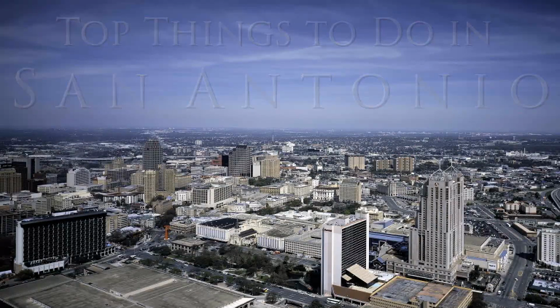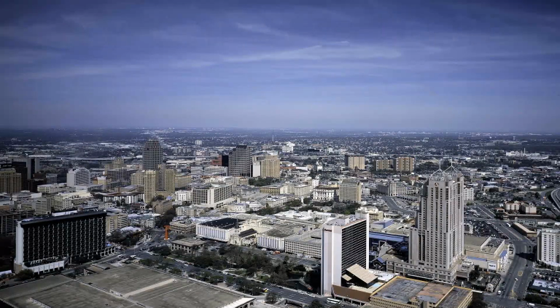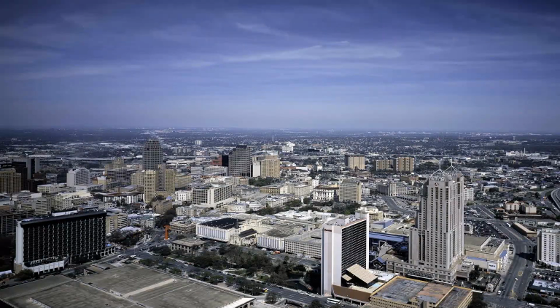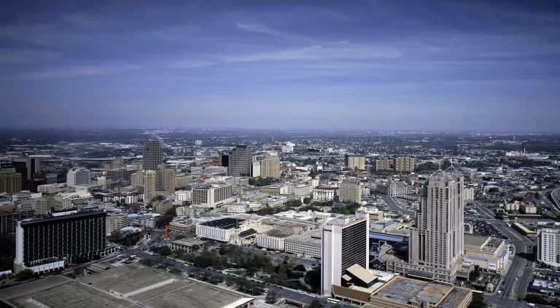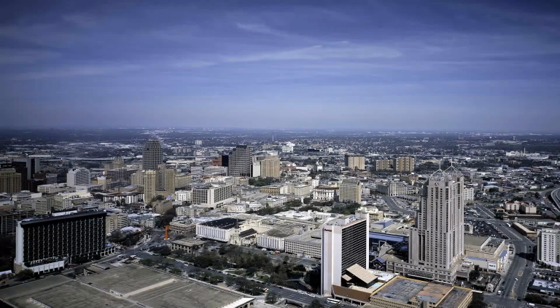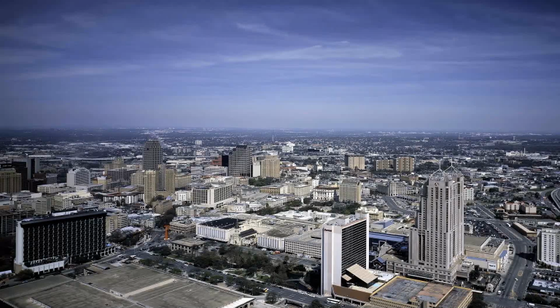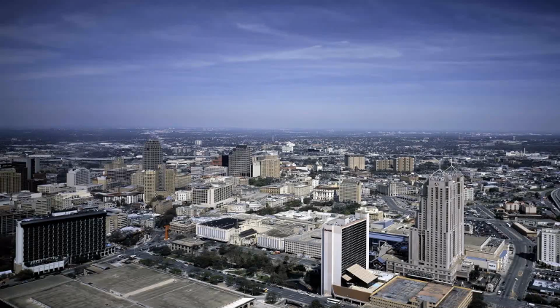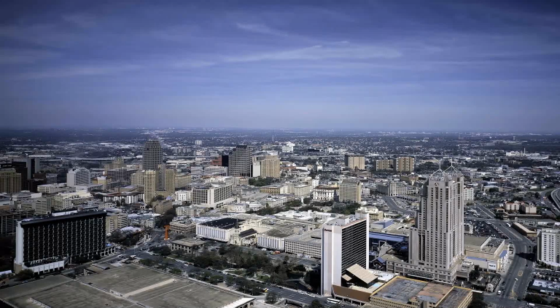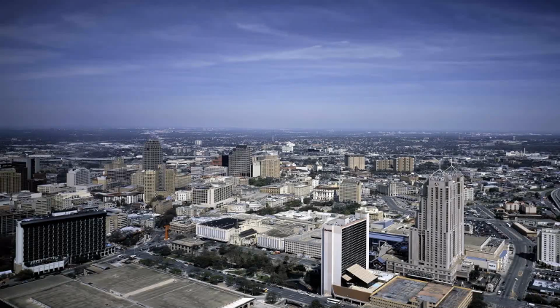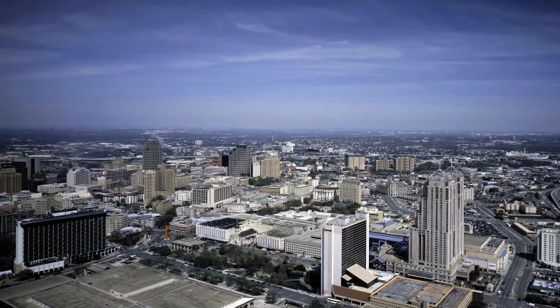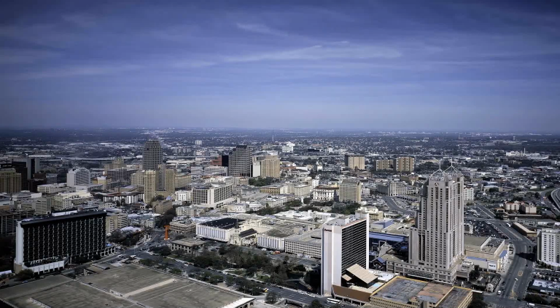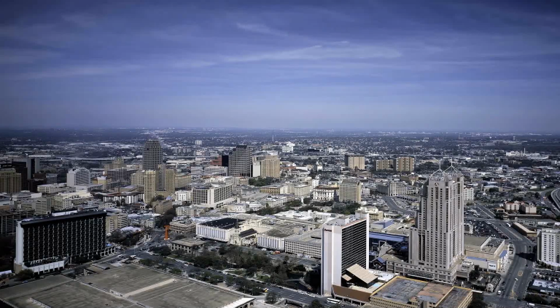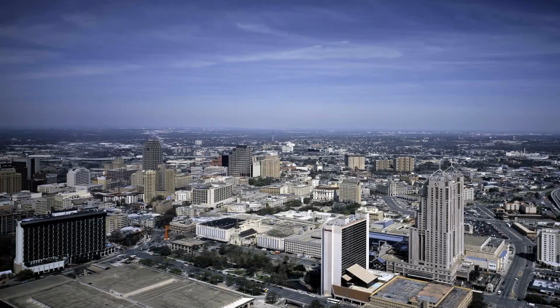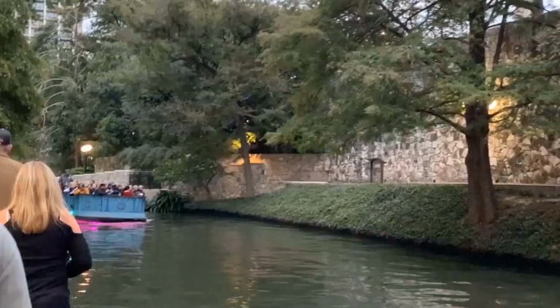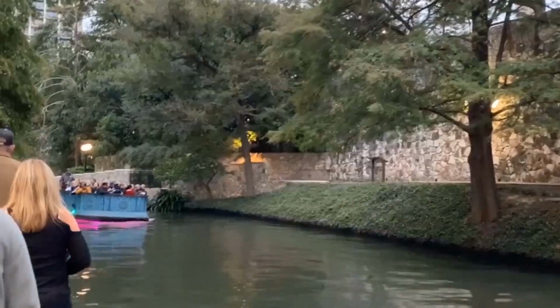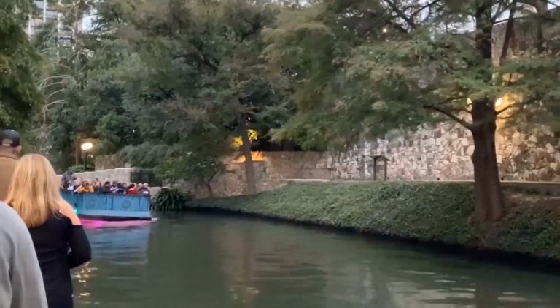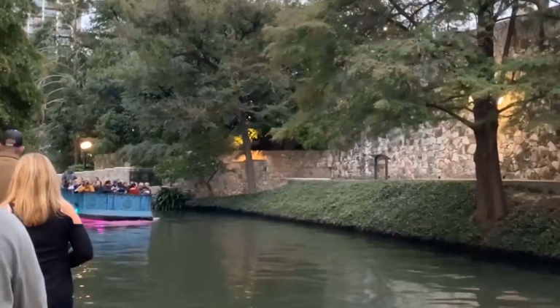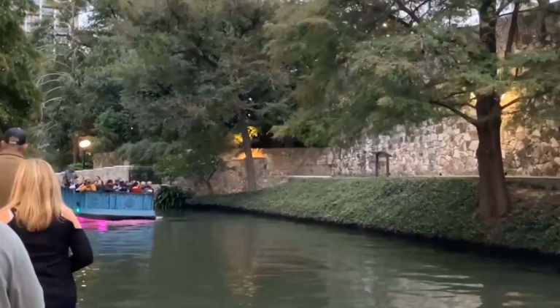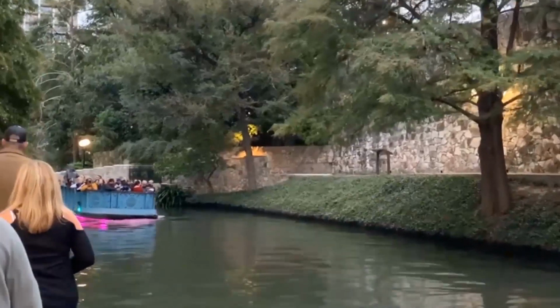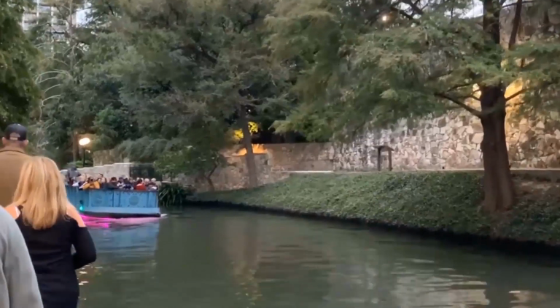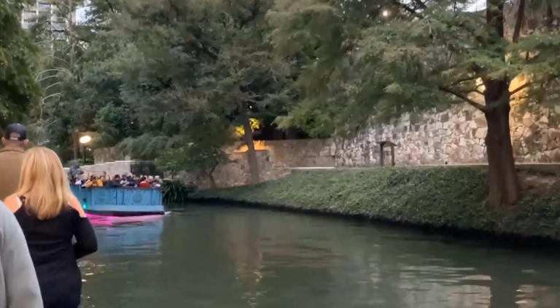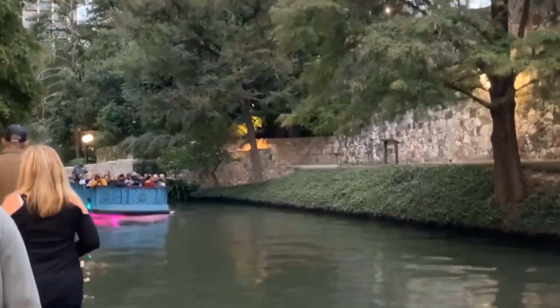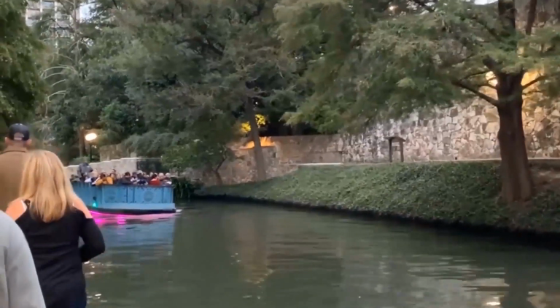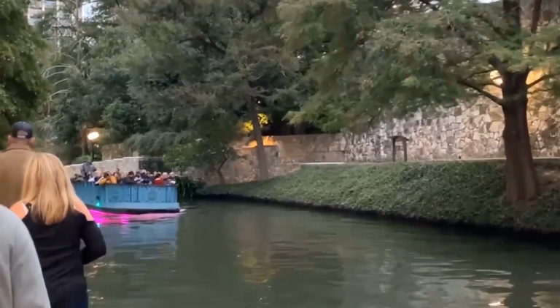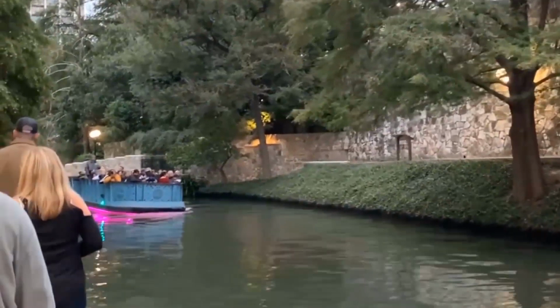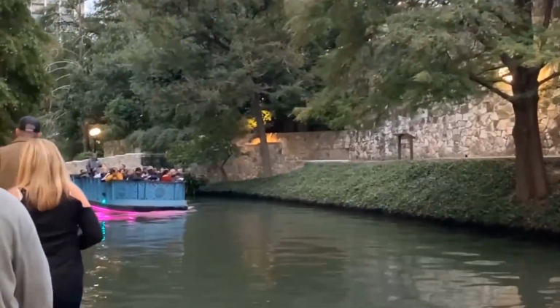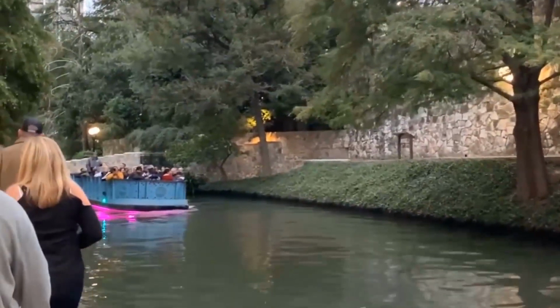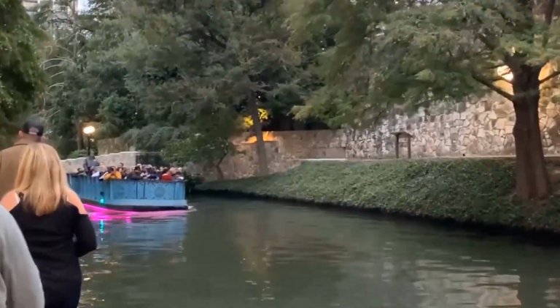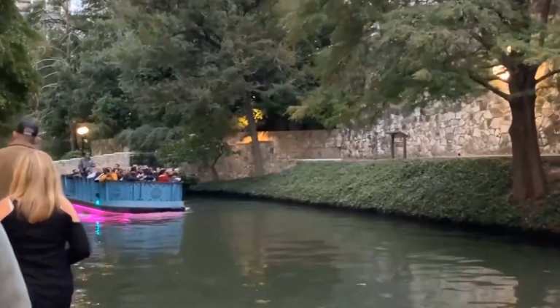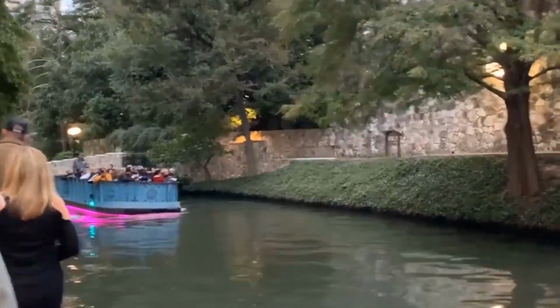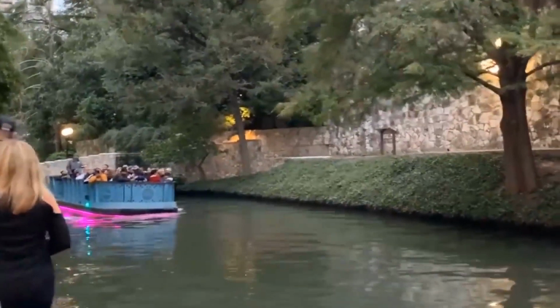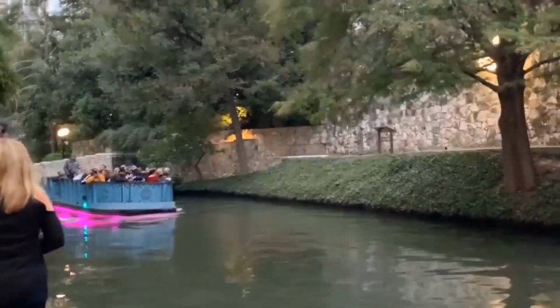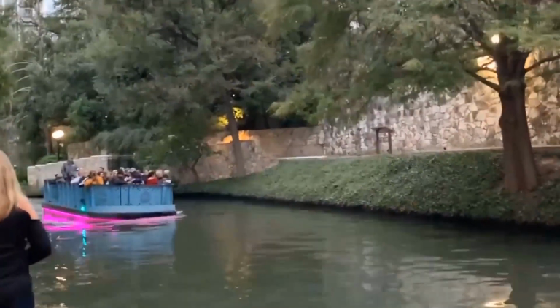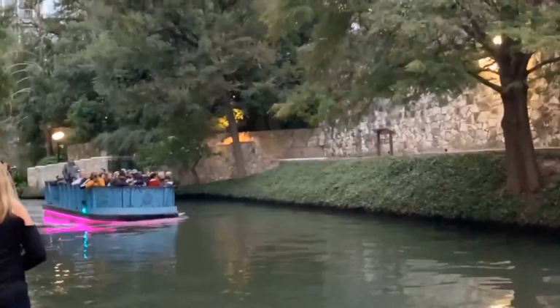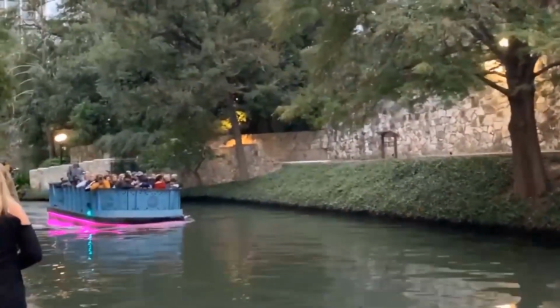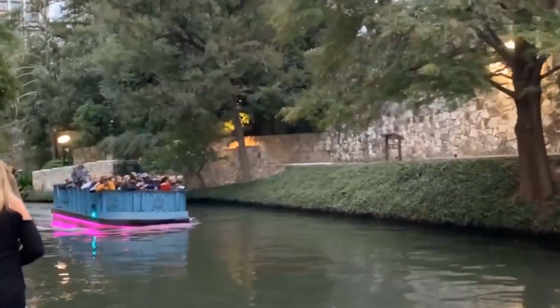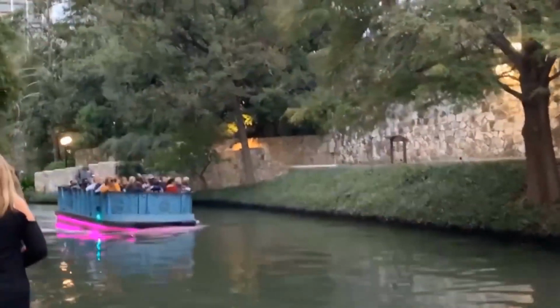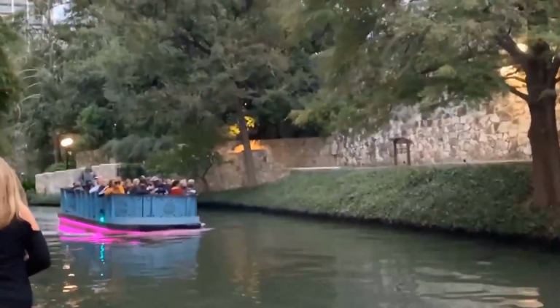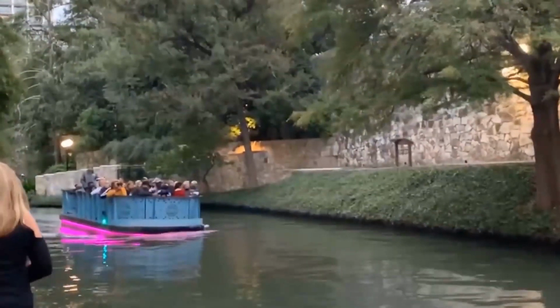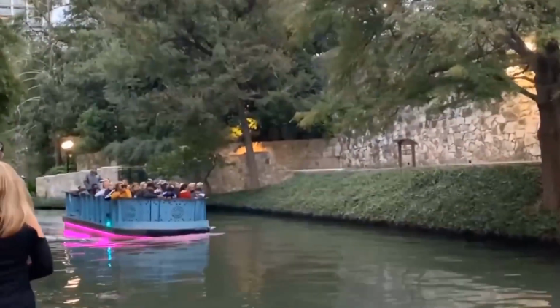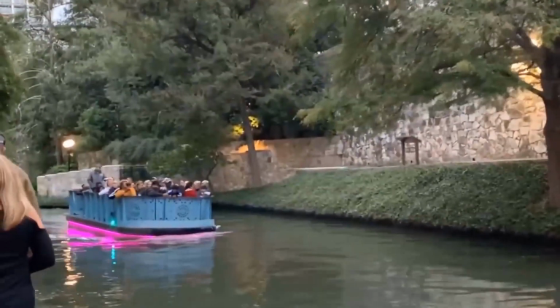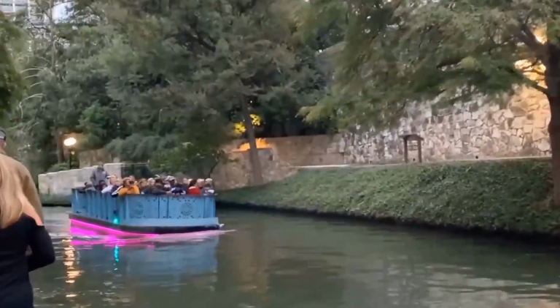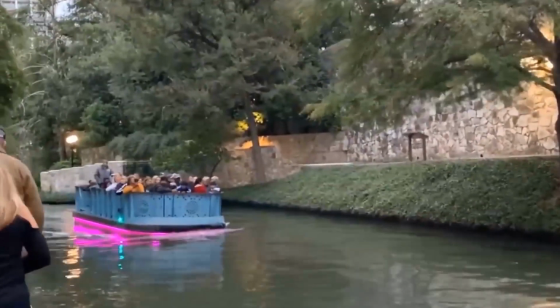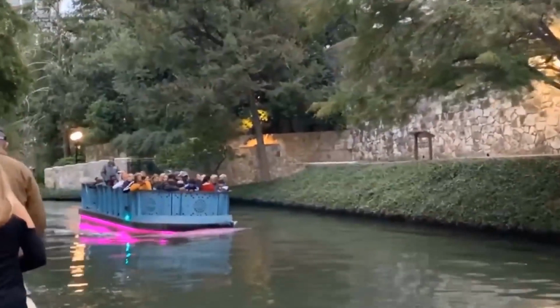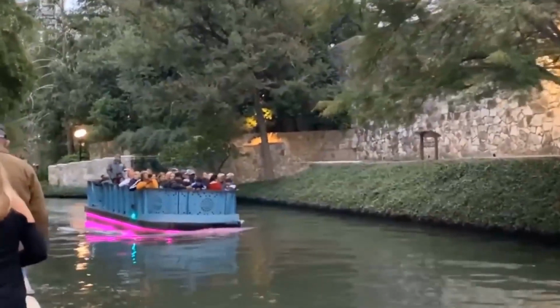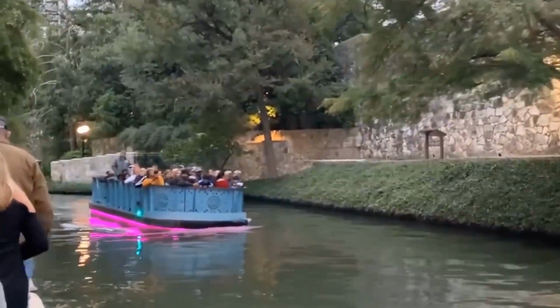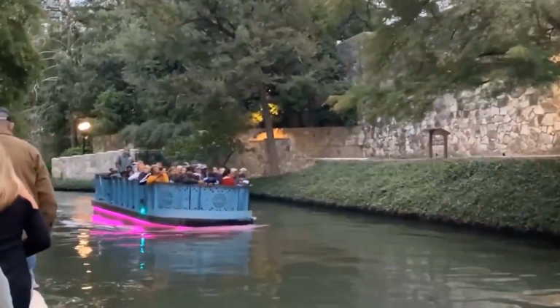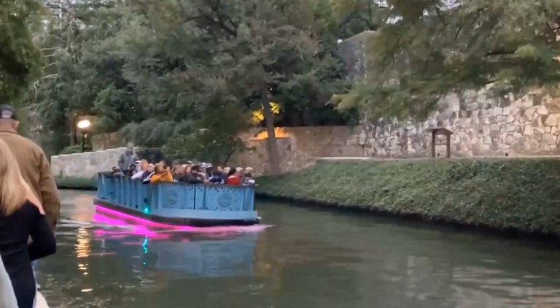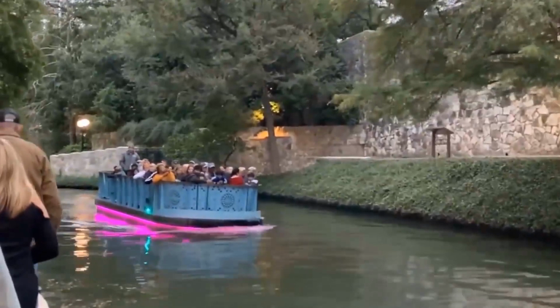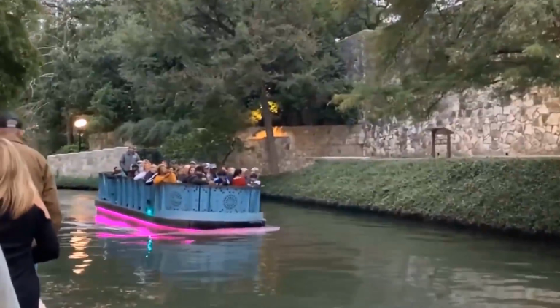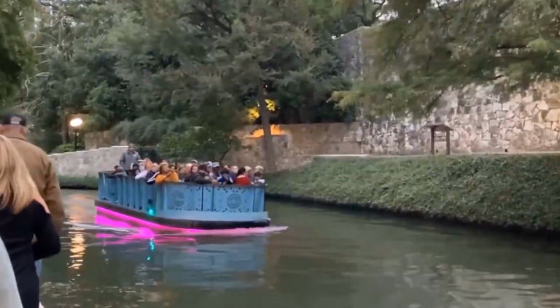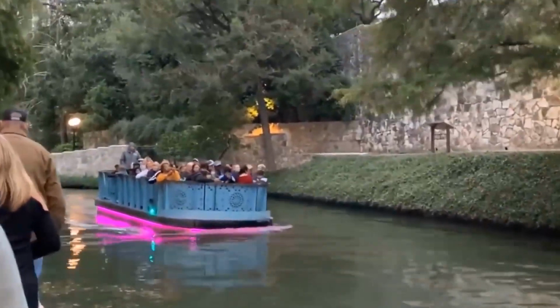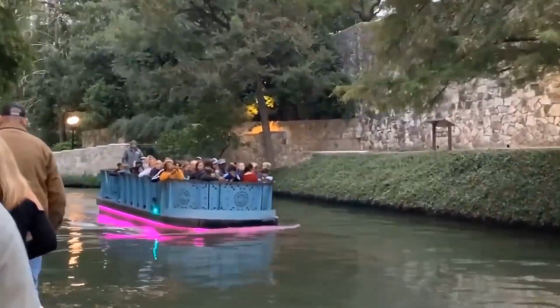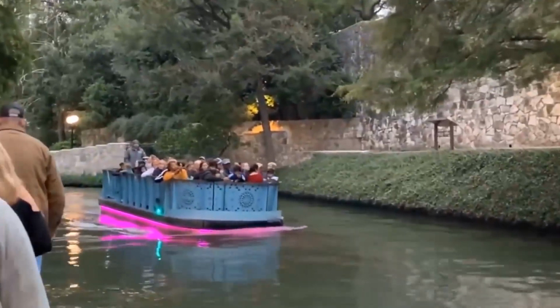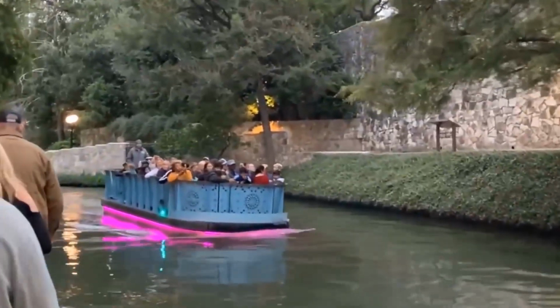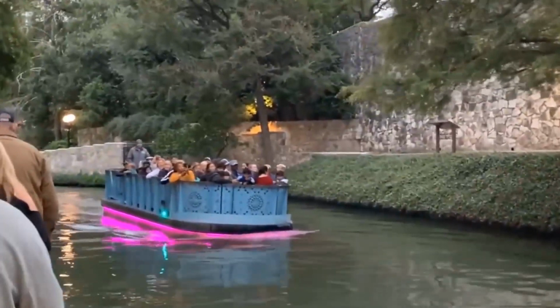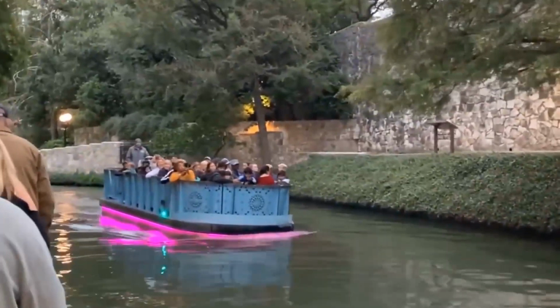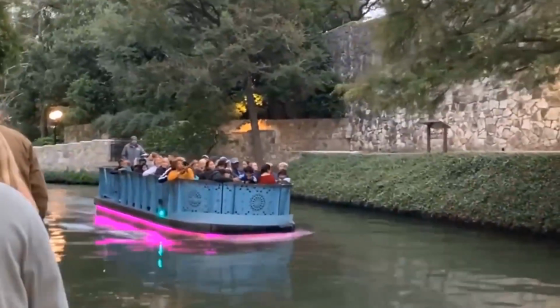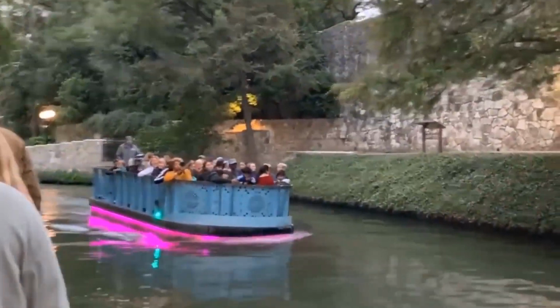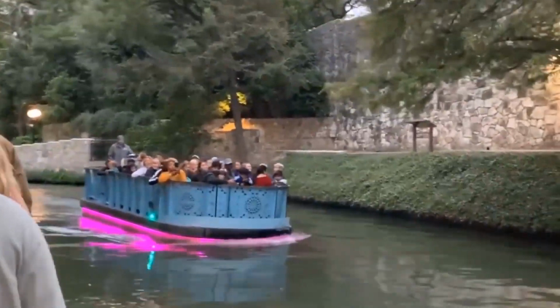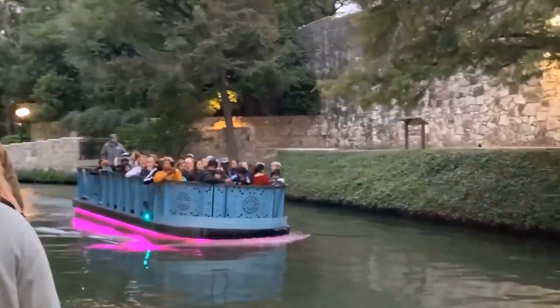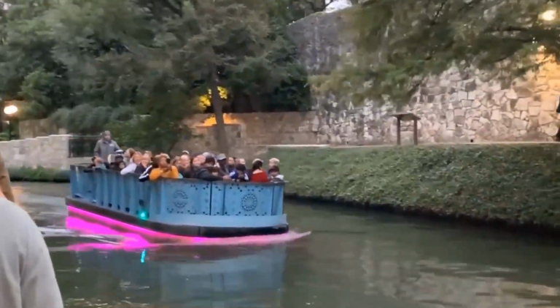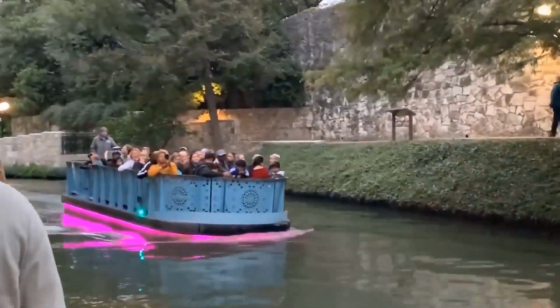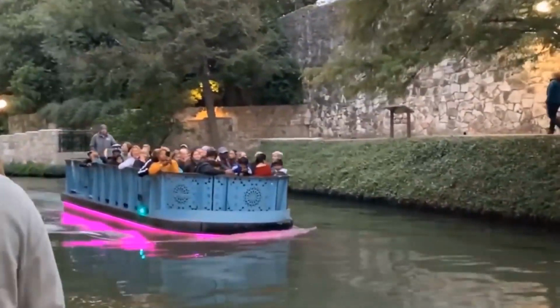Hey Must Do Travelers, today we are in San Antonio, a major city in Texas with a rich colonial heritage. Let's go explore the top spots.